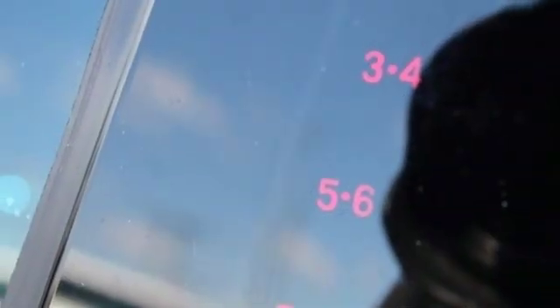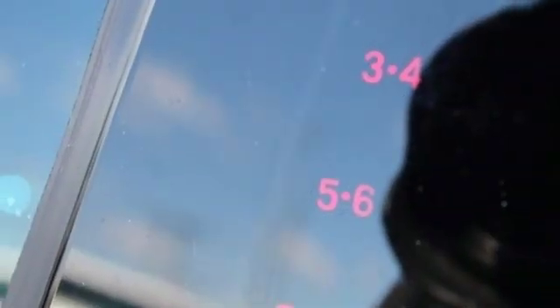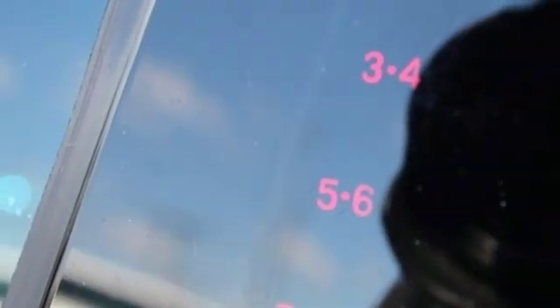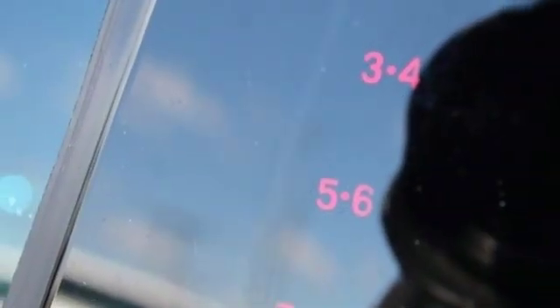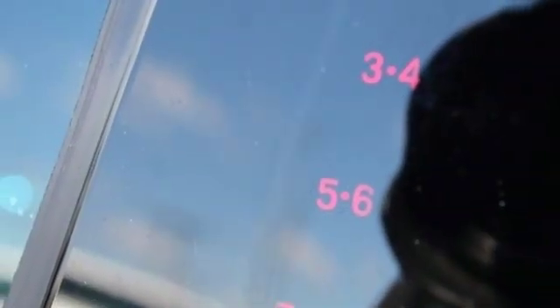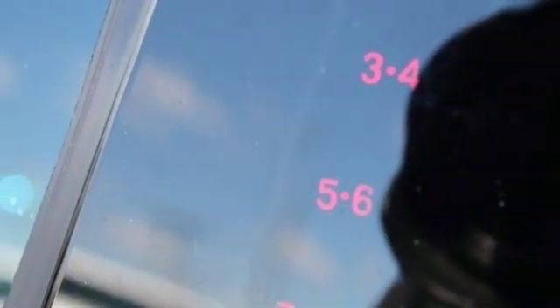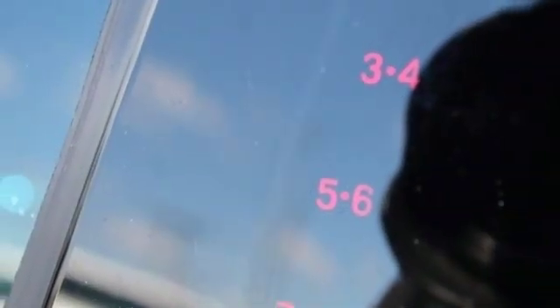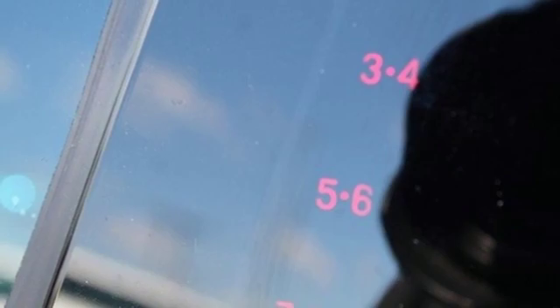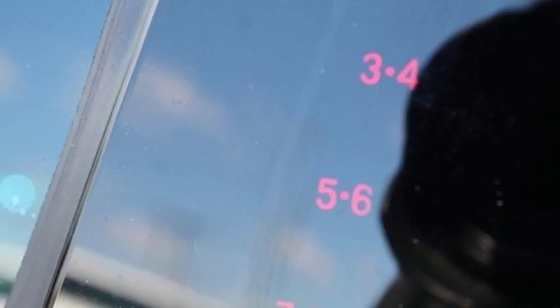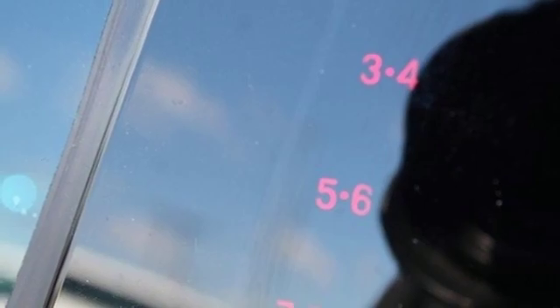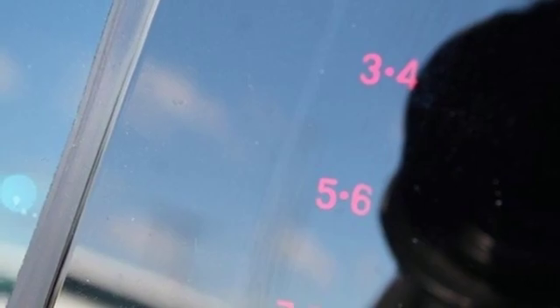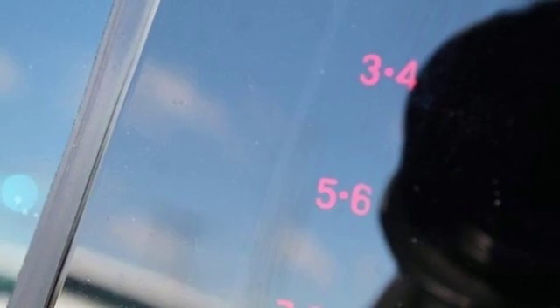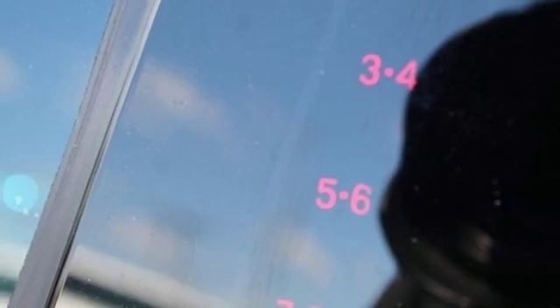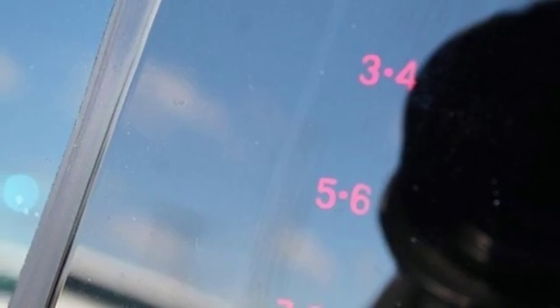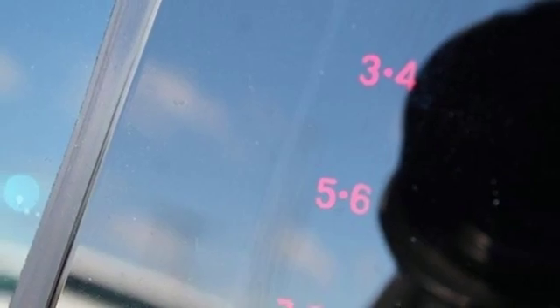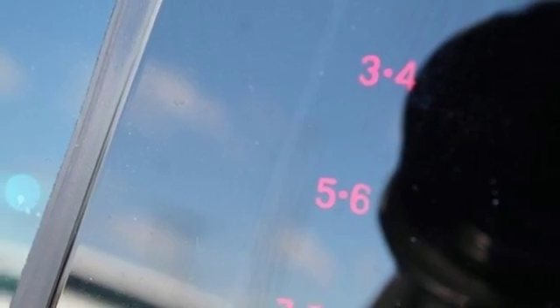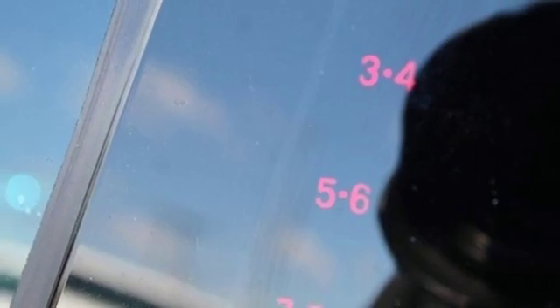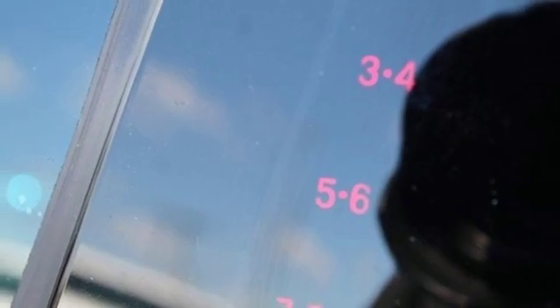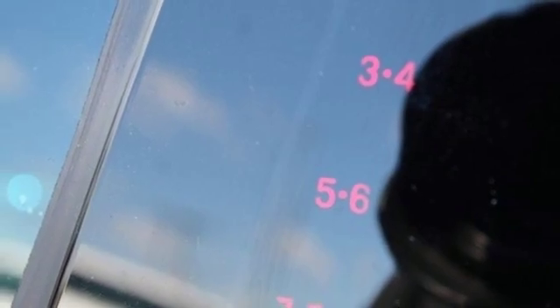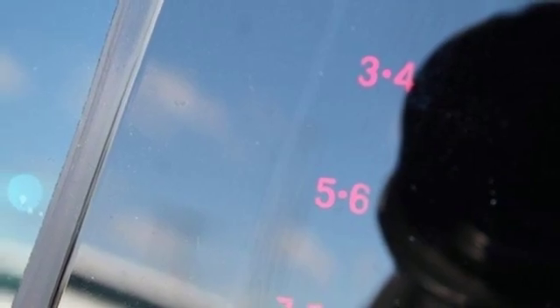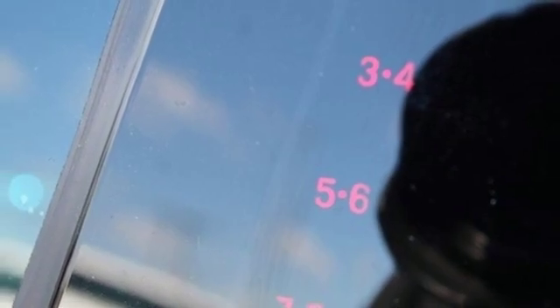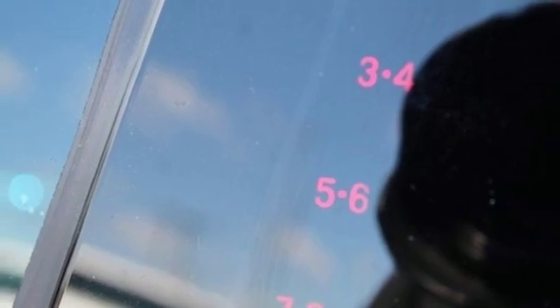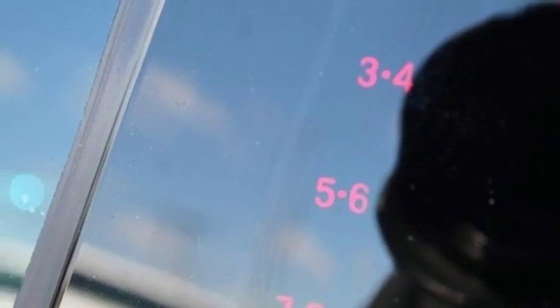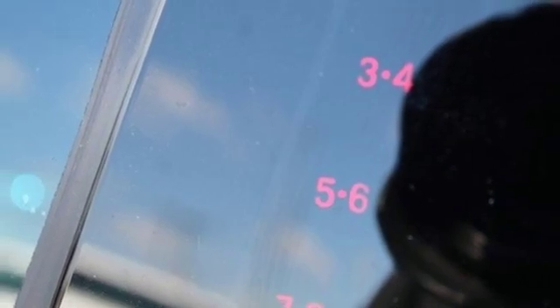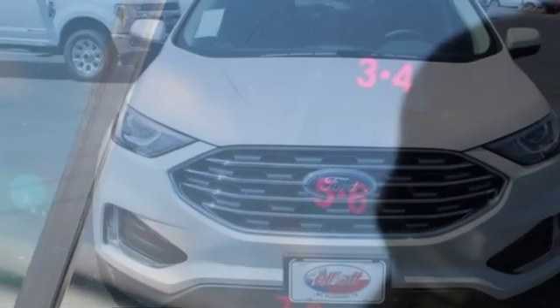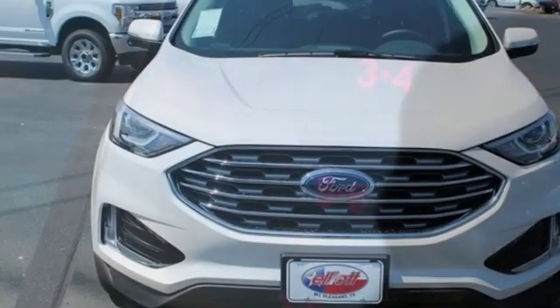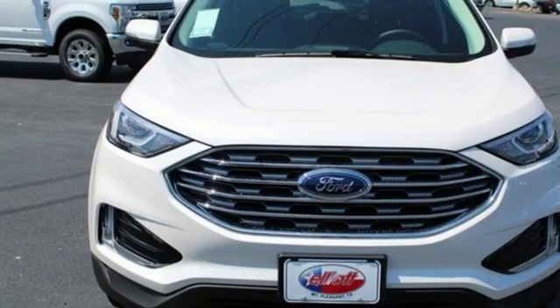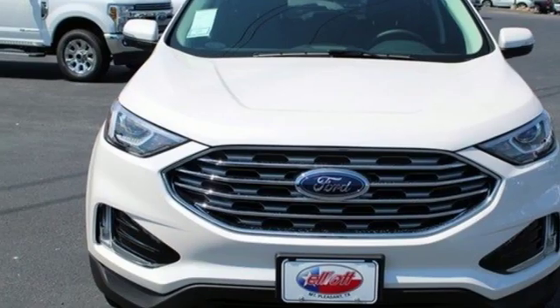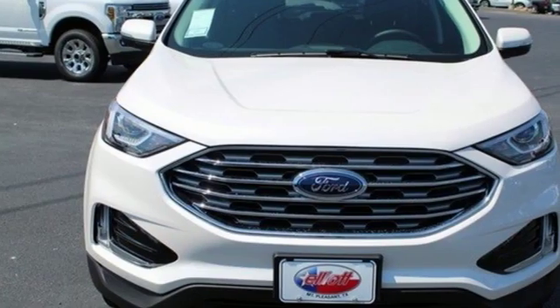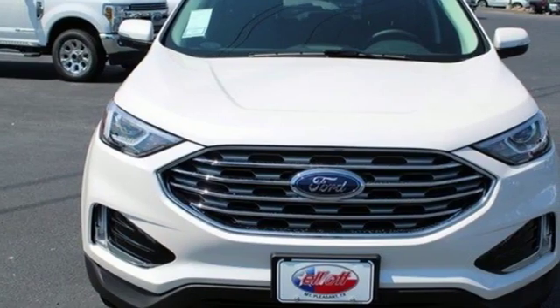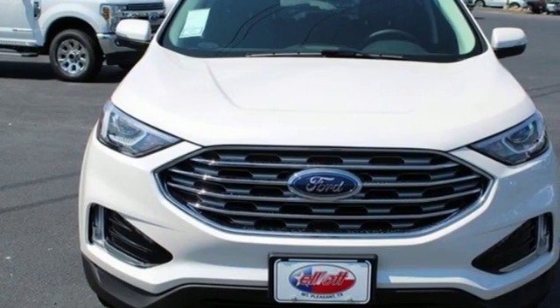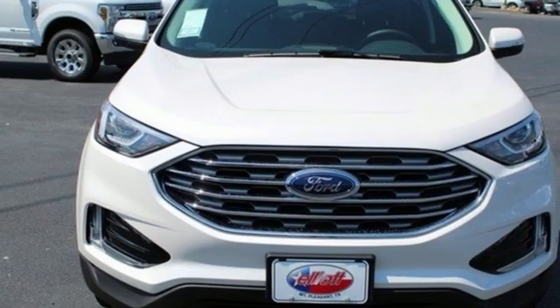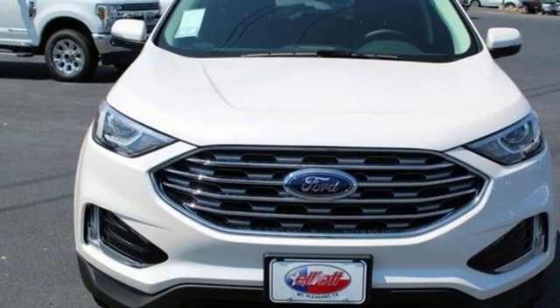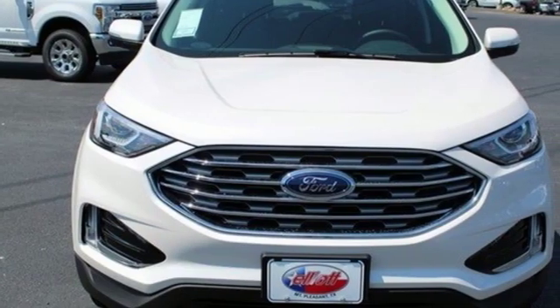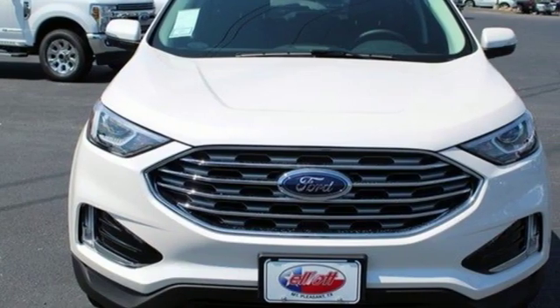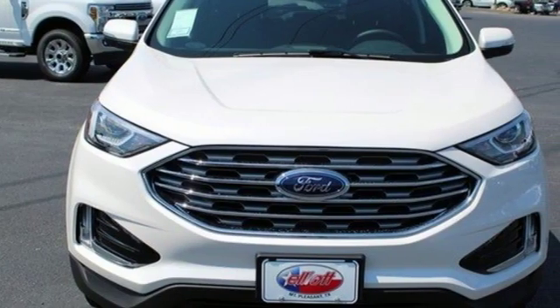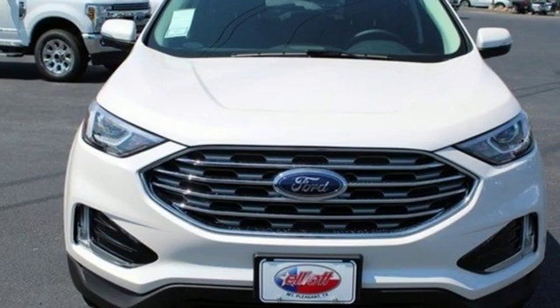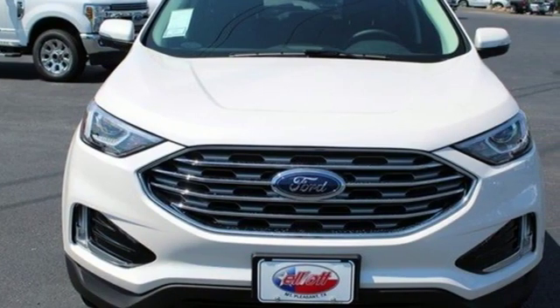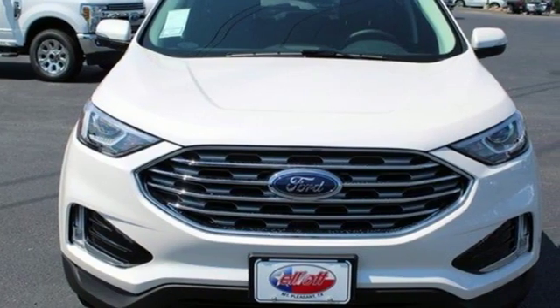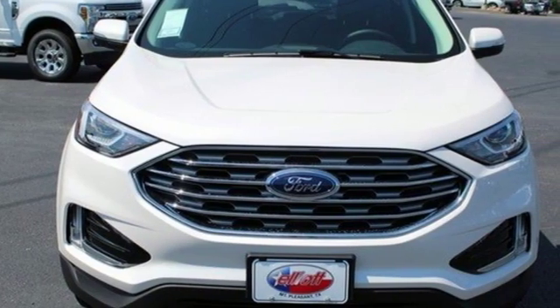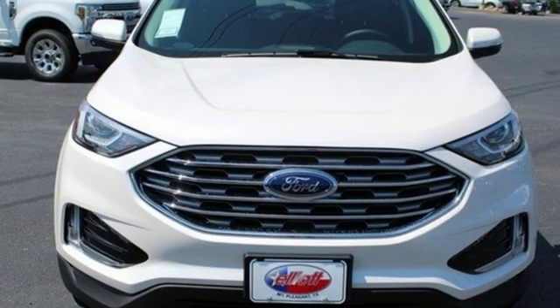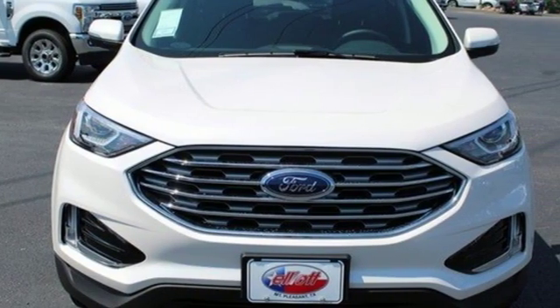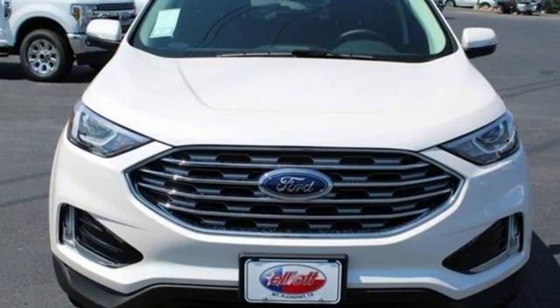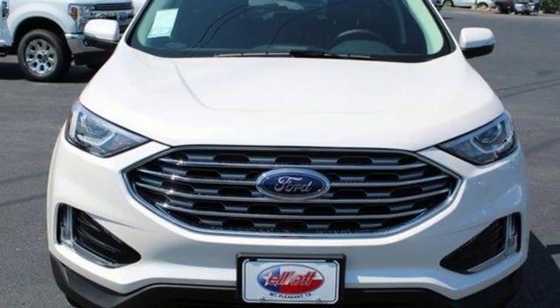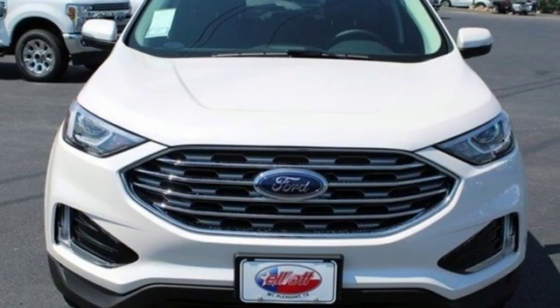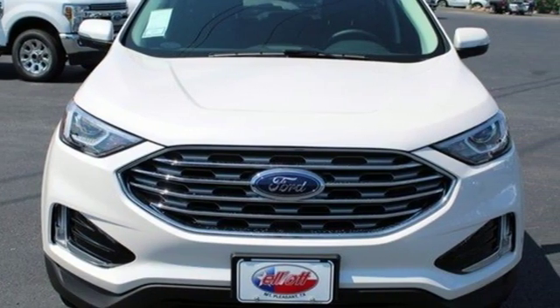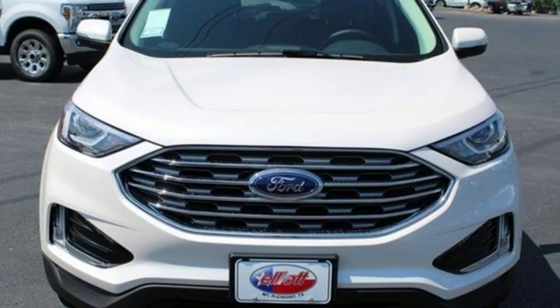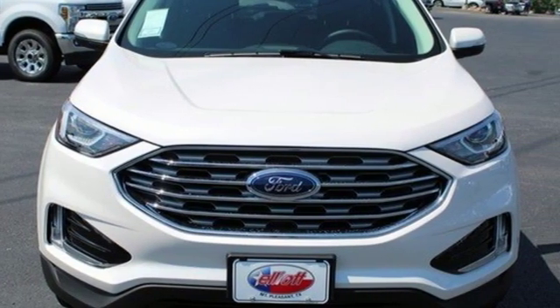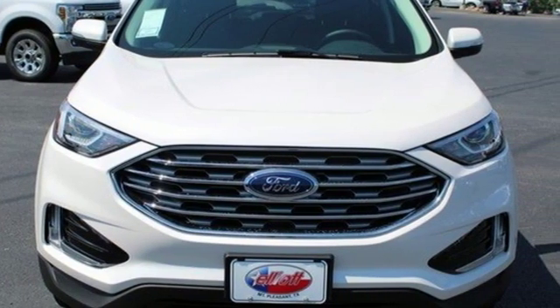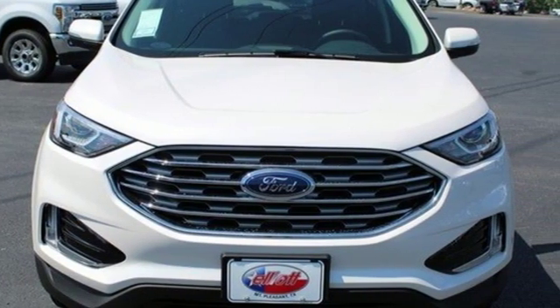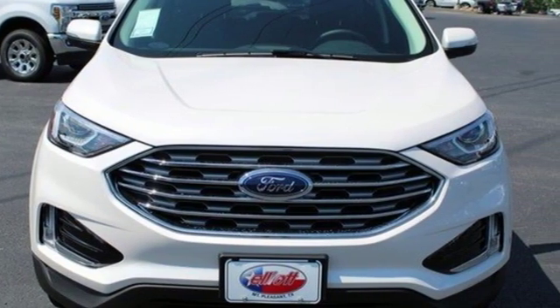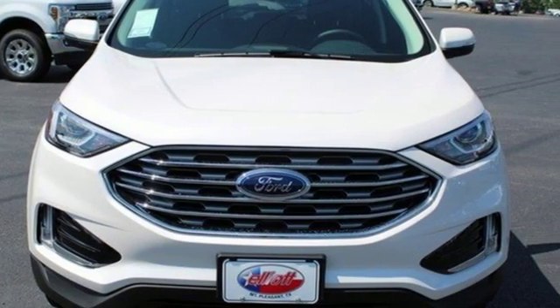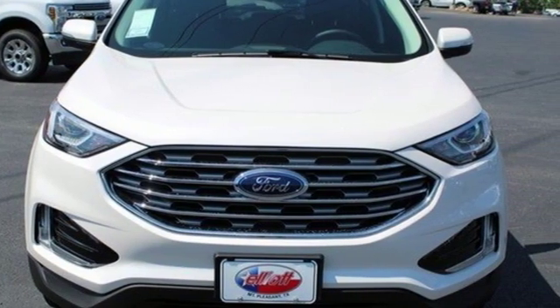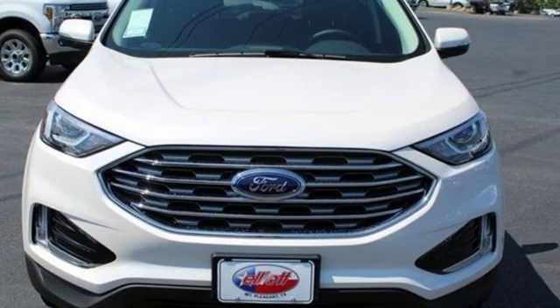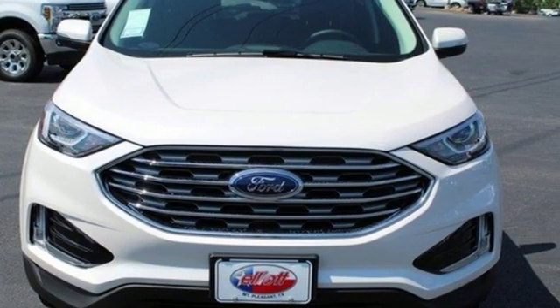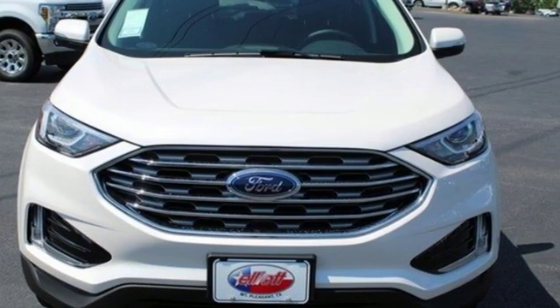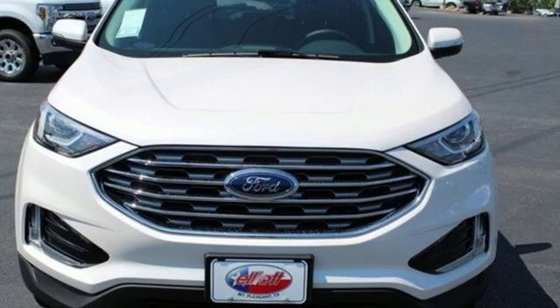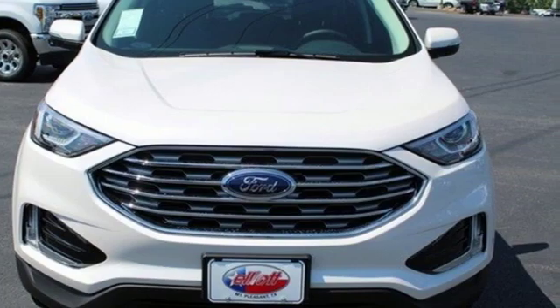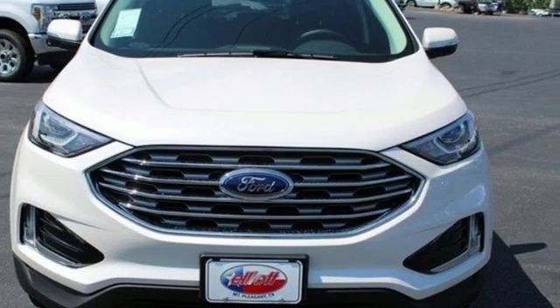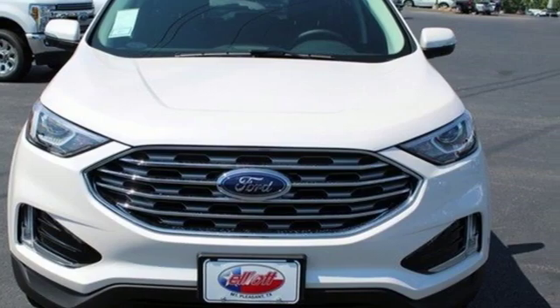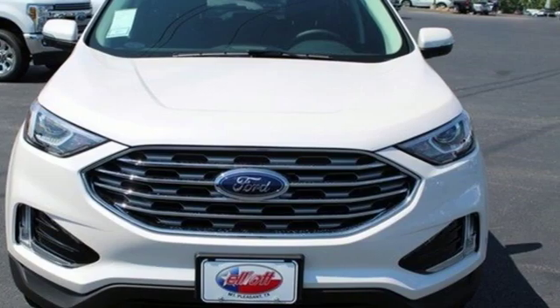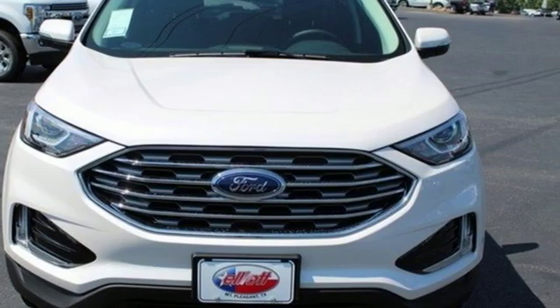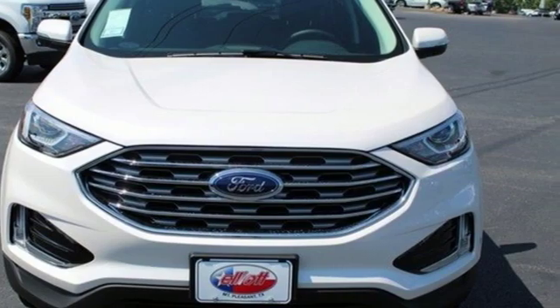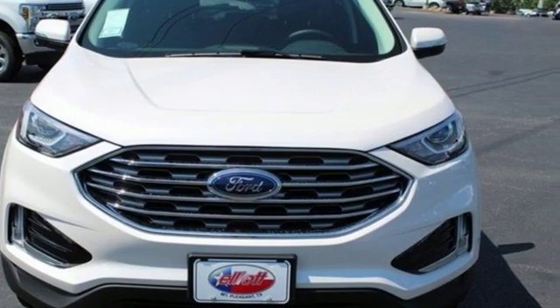Ford has won over millions of loyal customers with a wide range of value-driven vehicles. Experience it for yourself today.